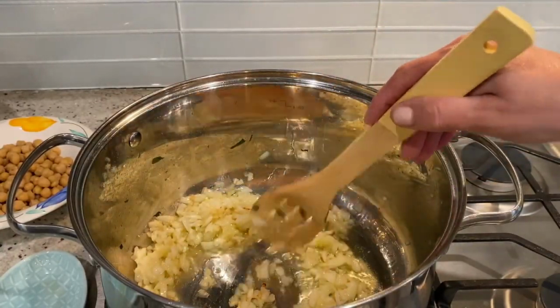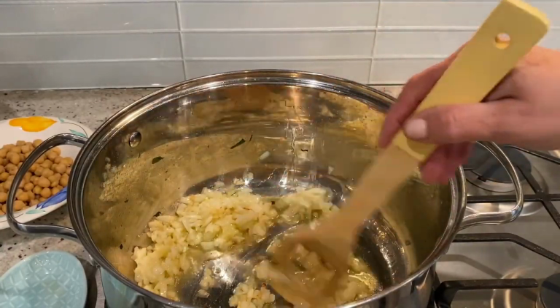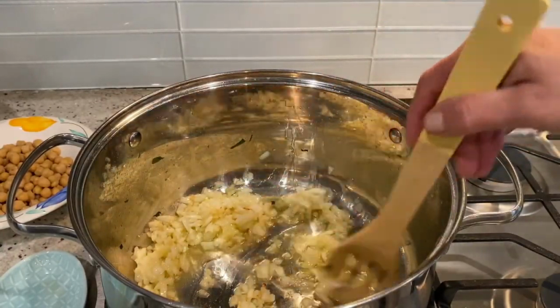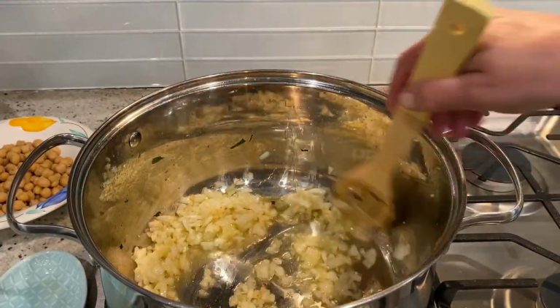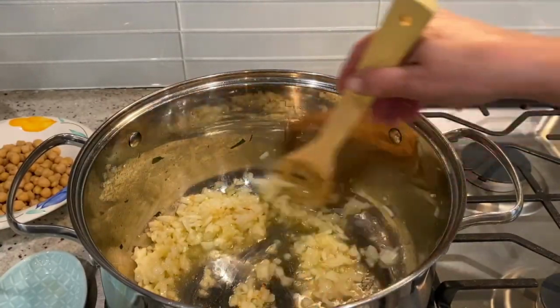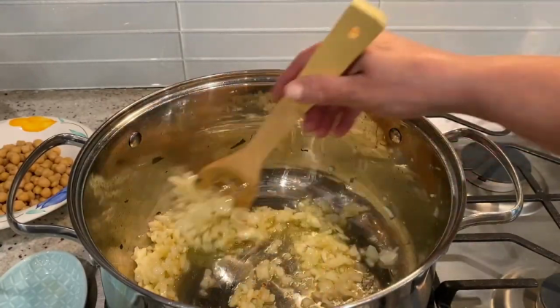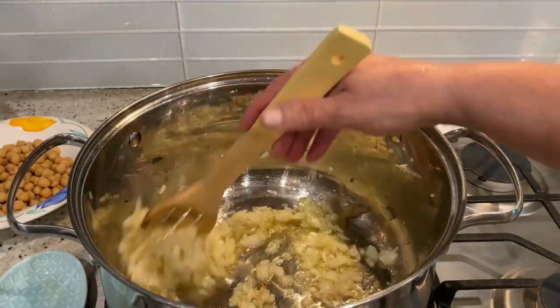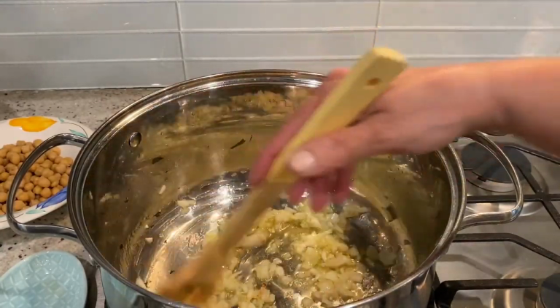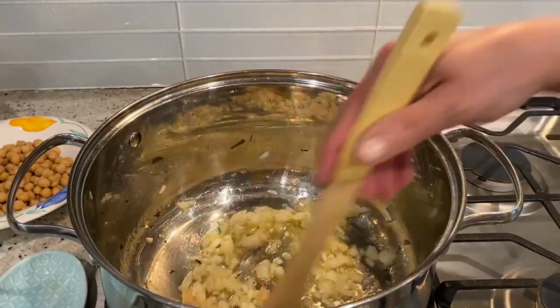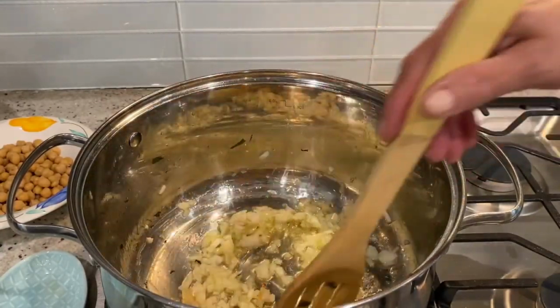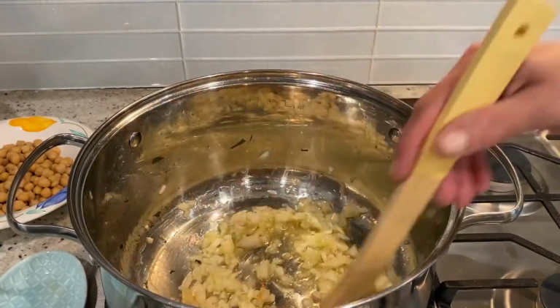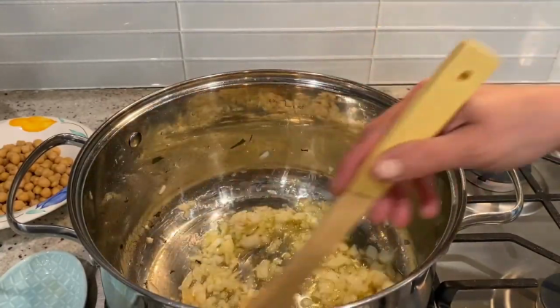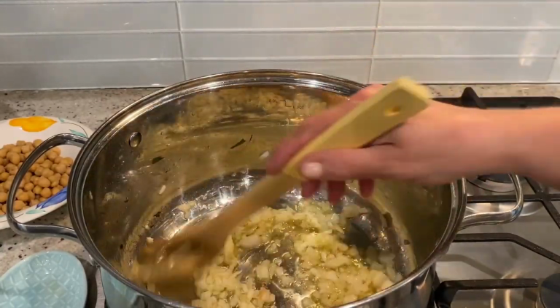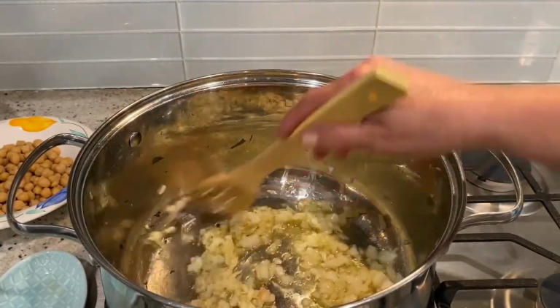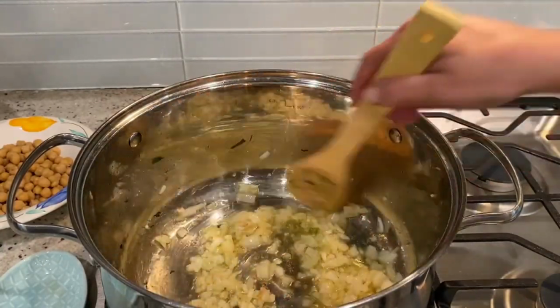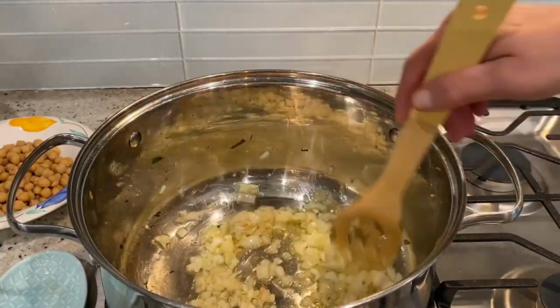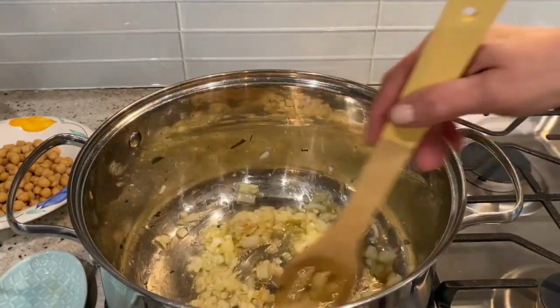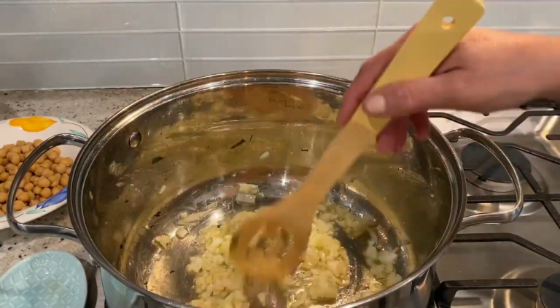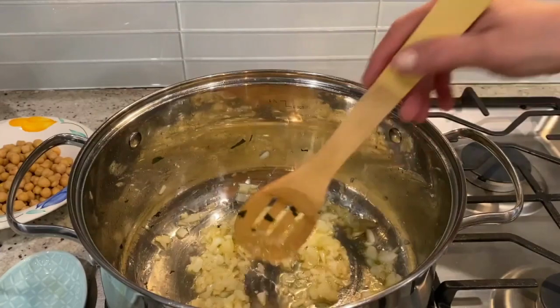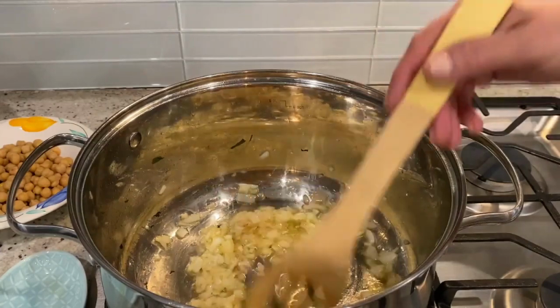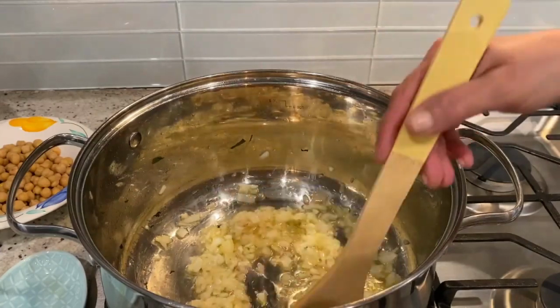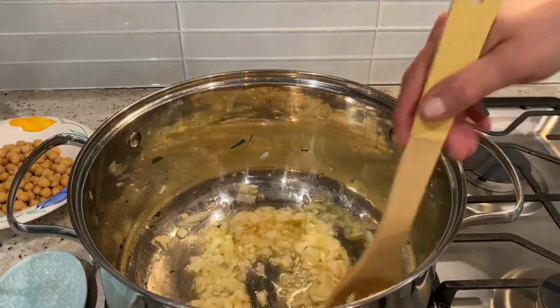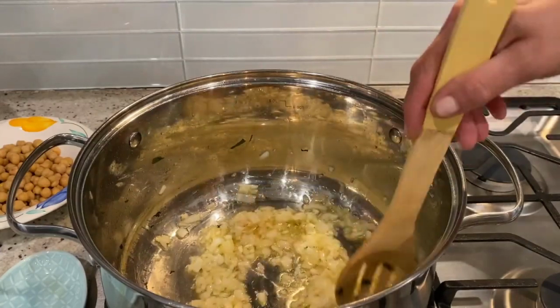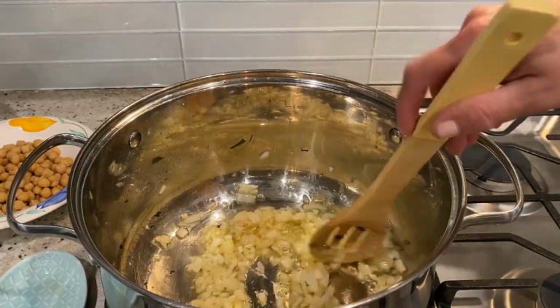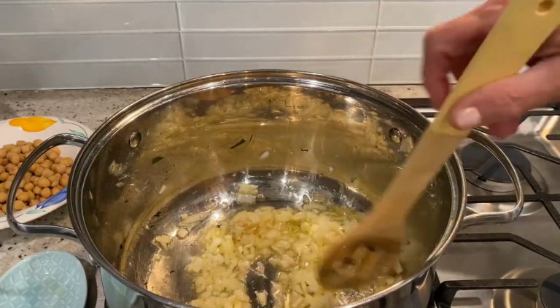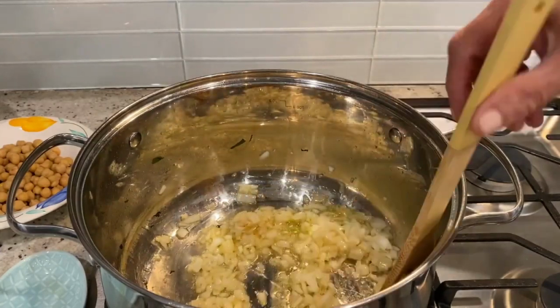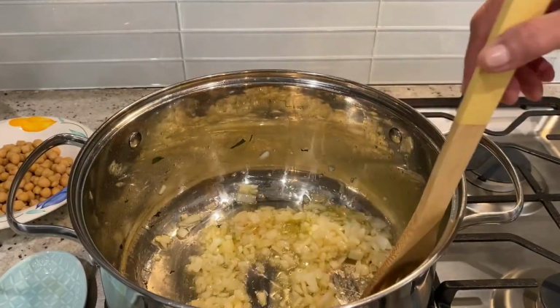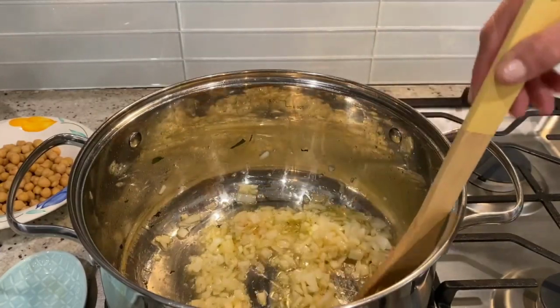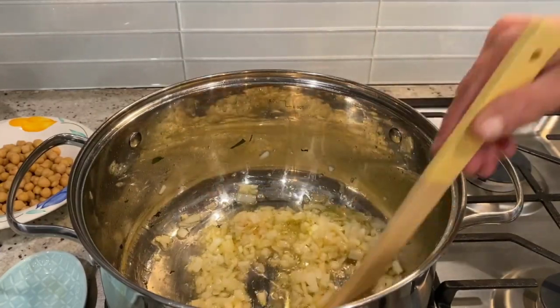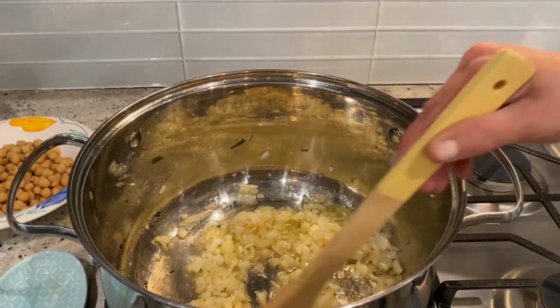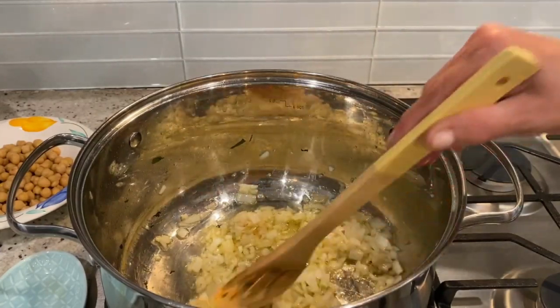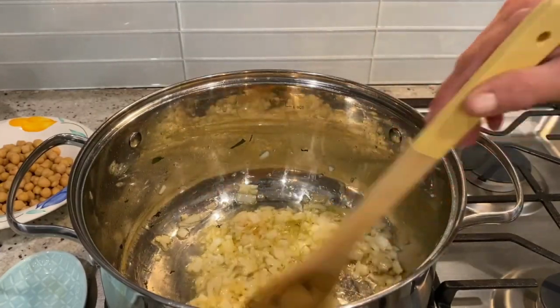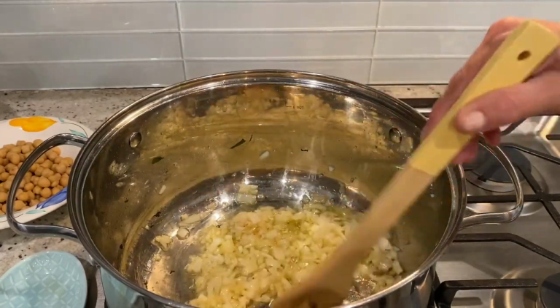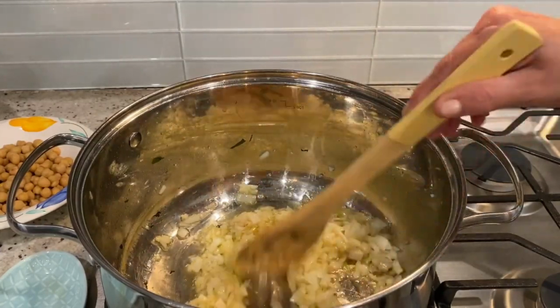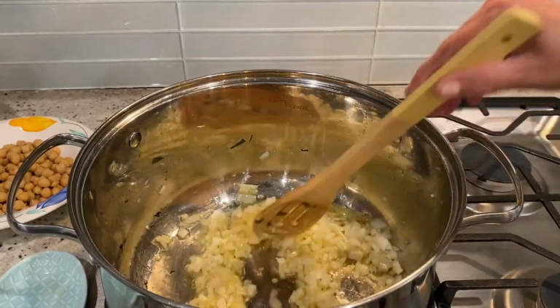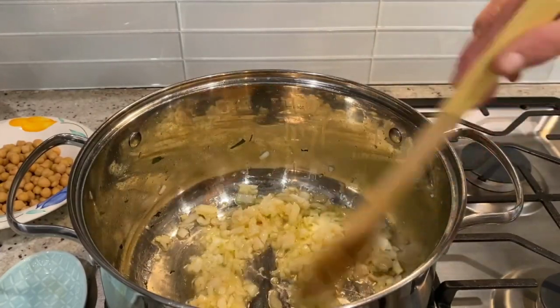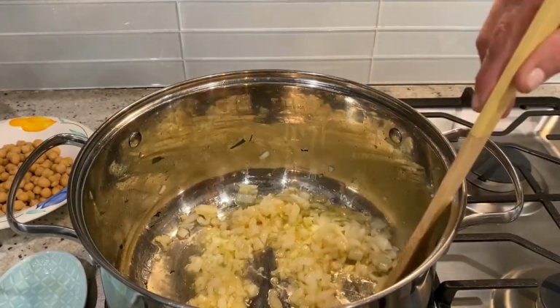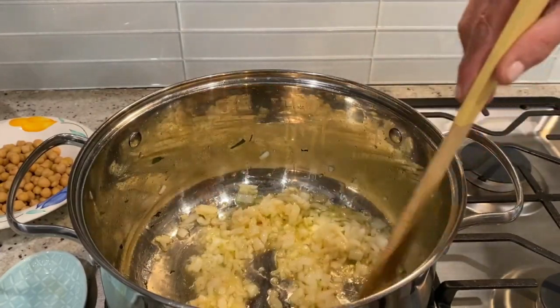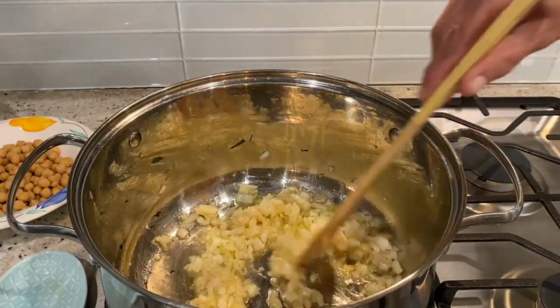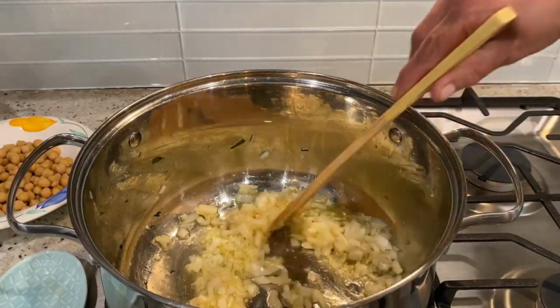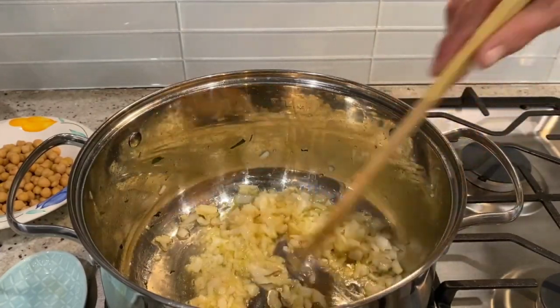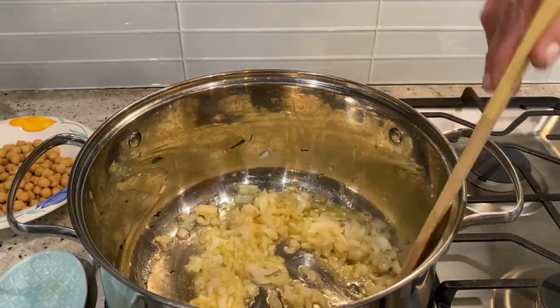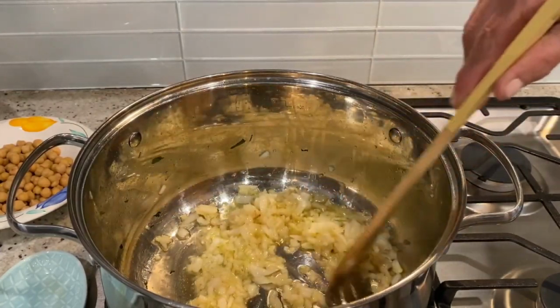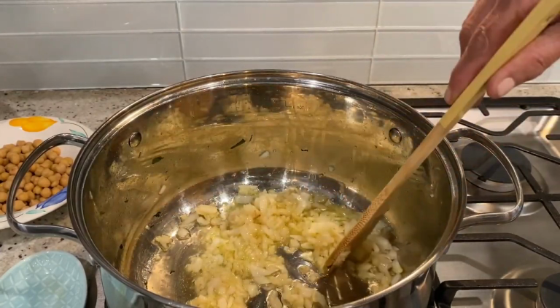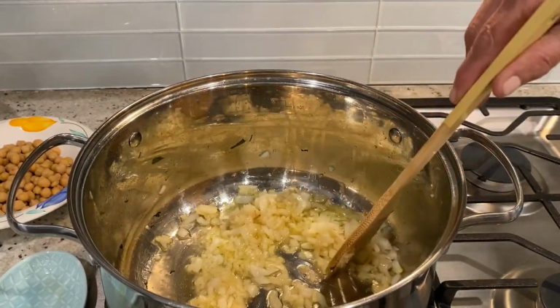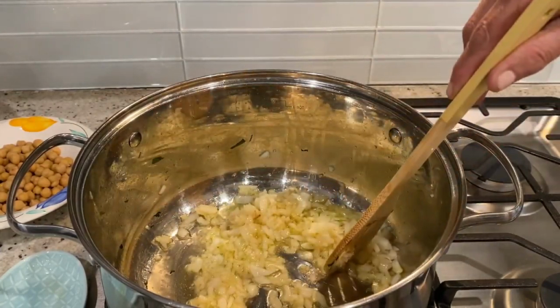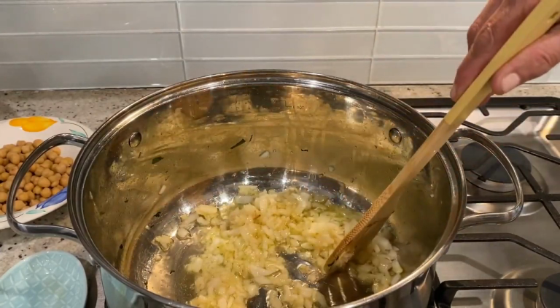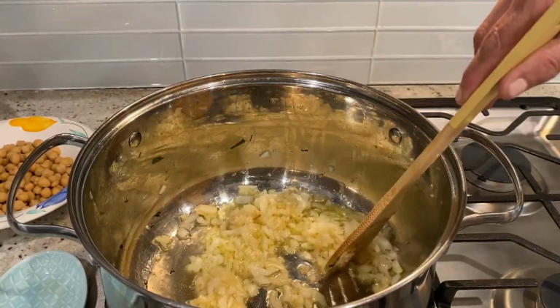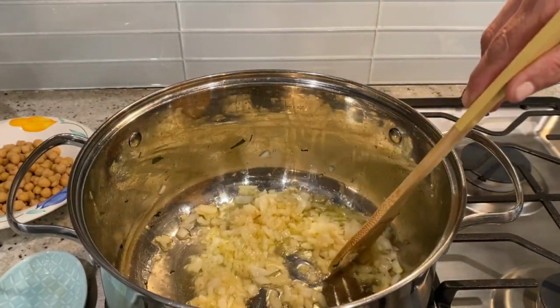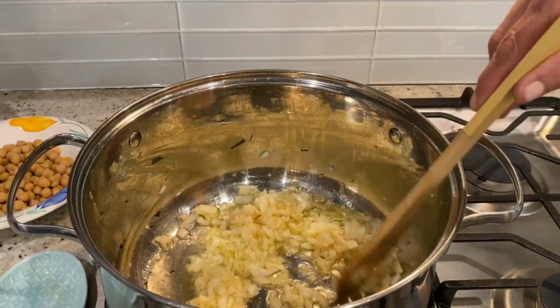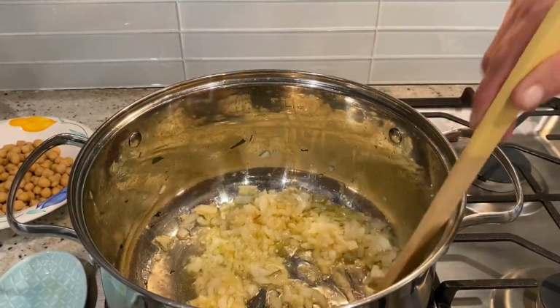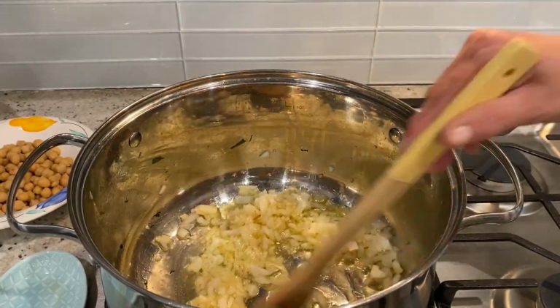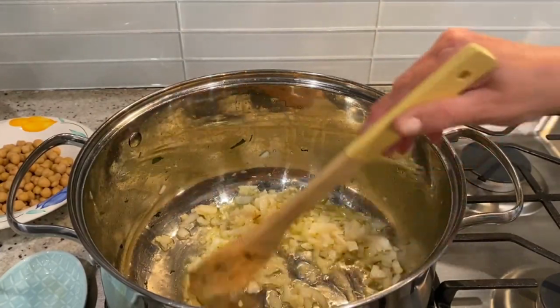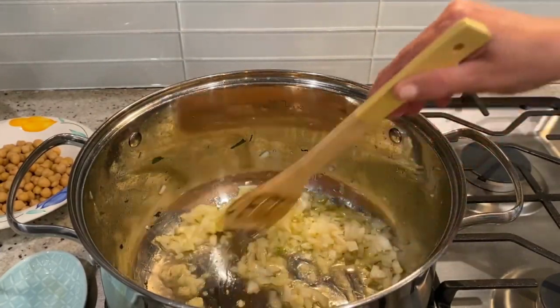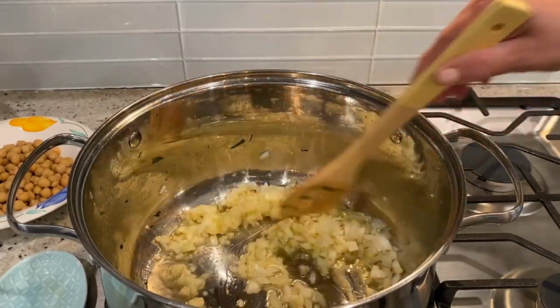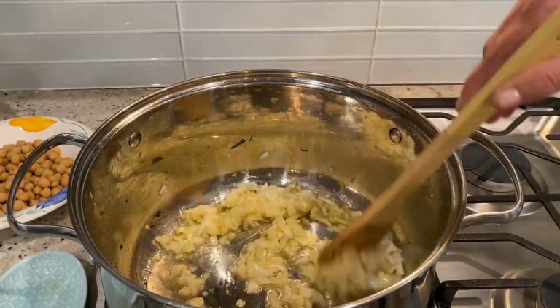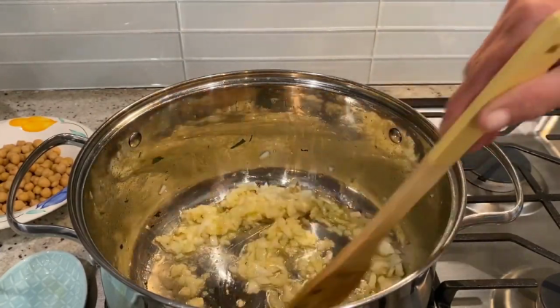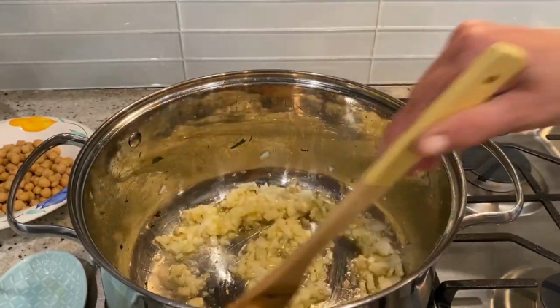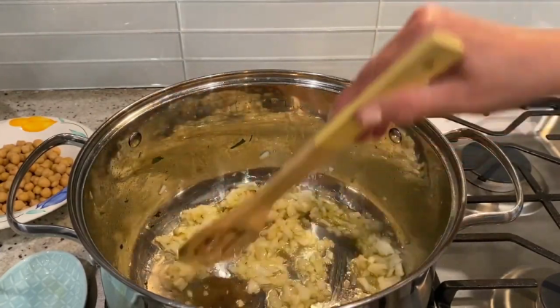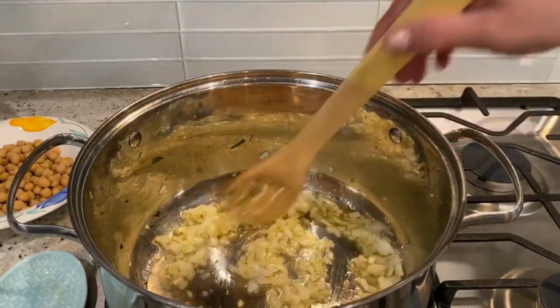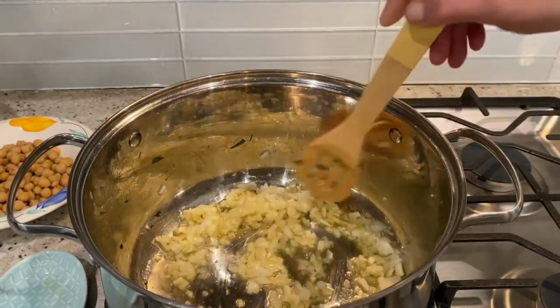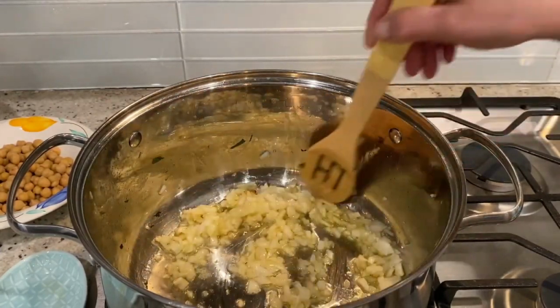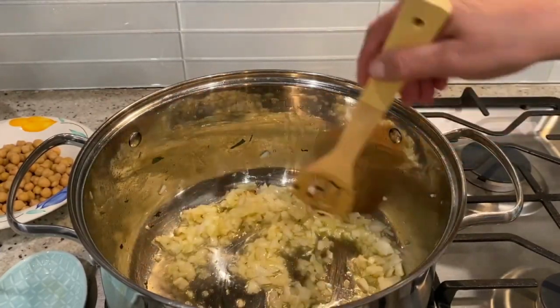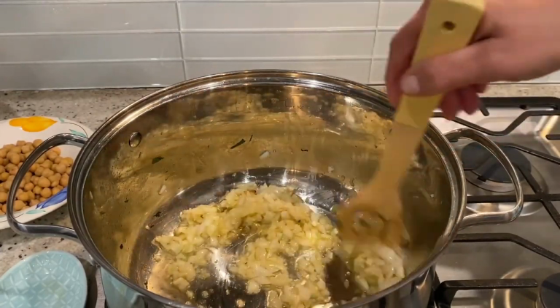Check out the link below this reel and check out all the rest of my recipes on Anna's Coastal Kitchen.